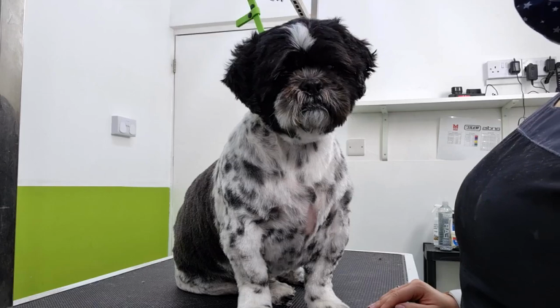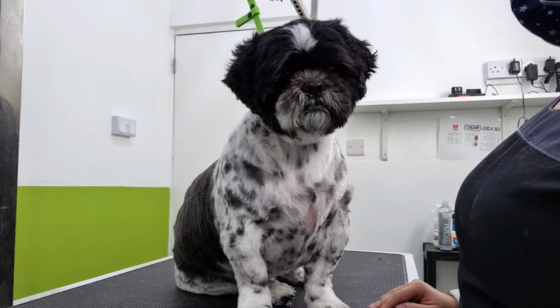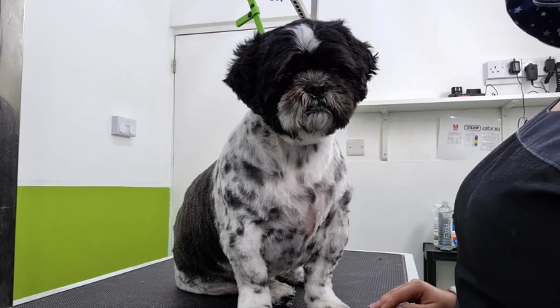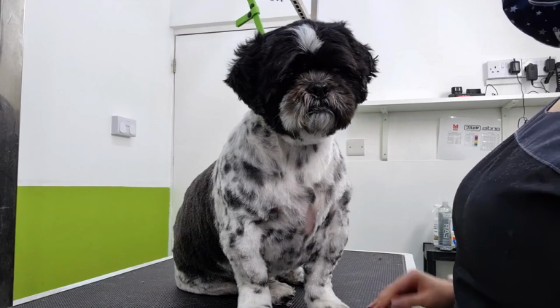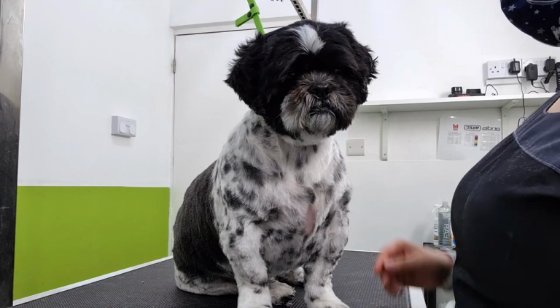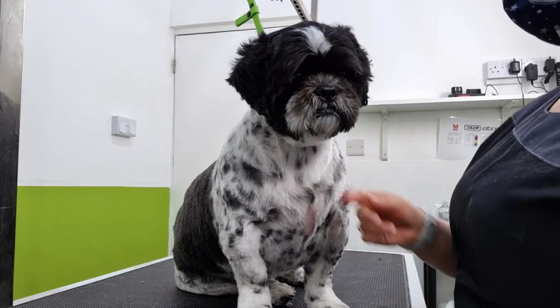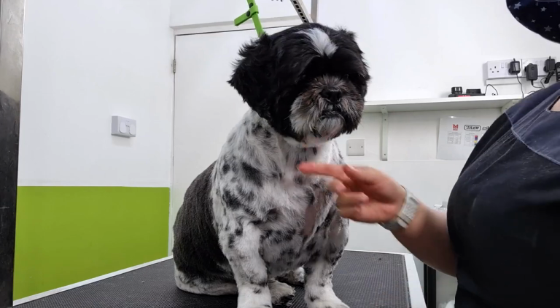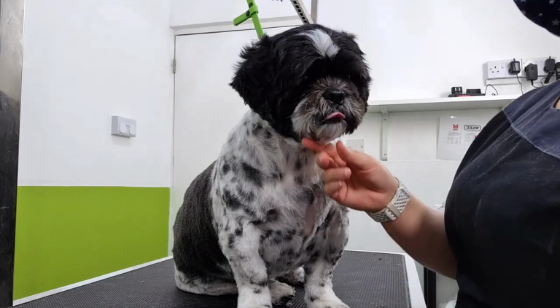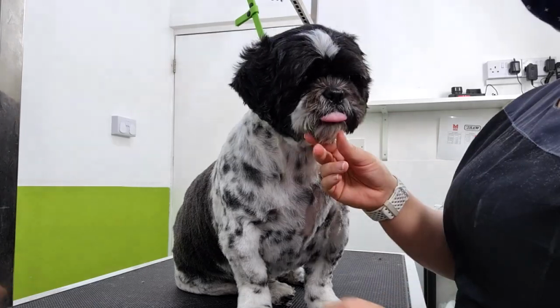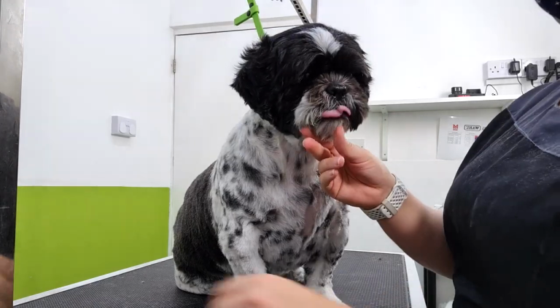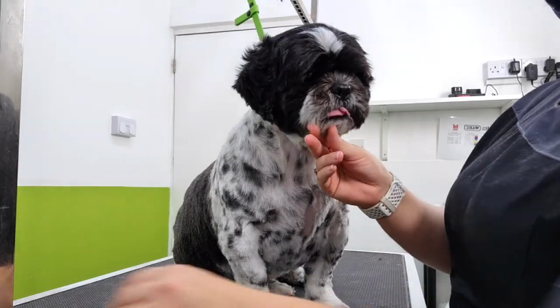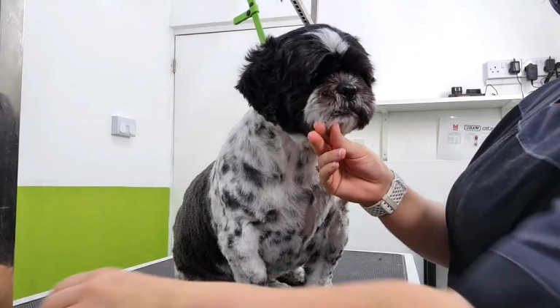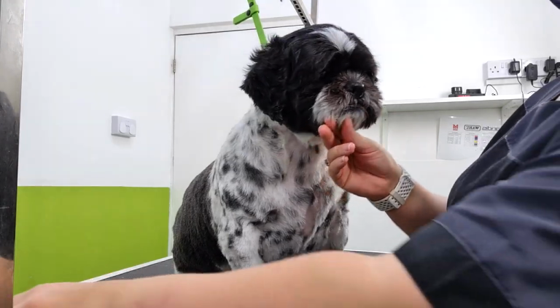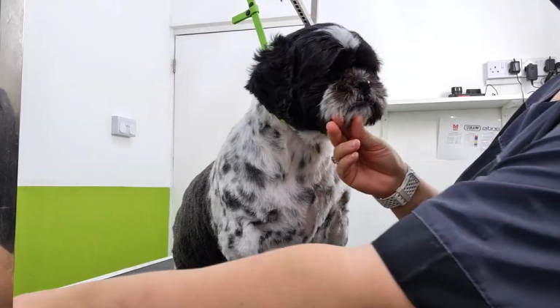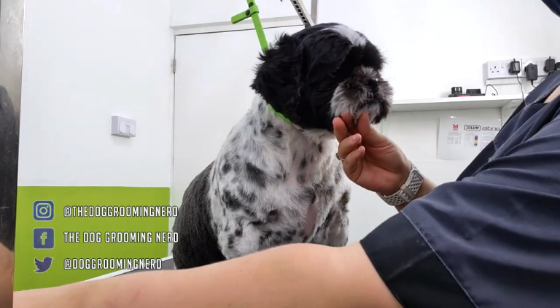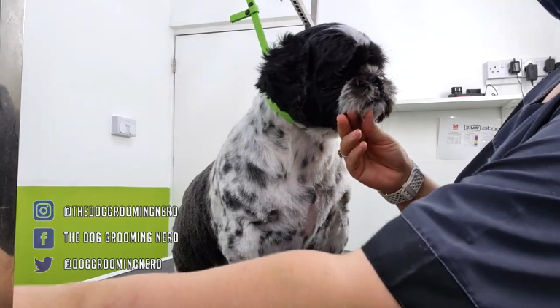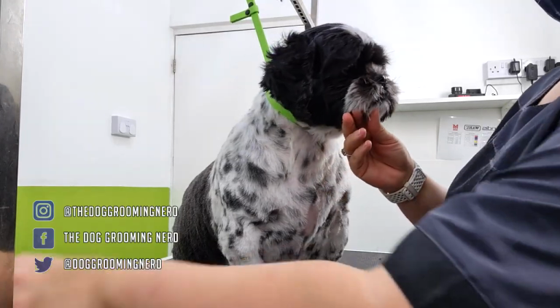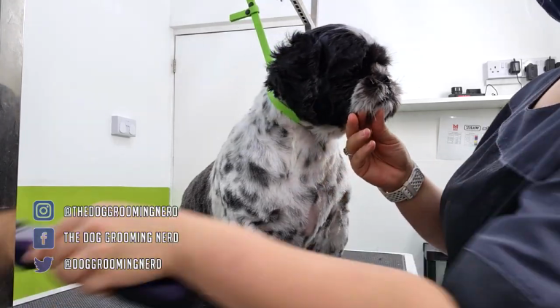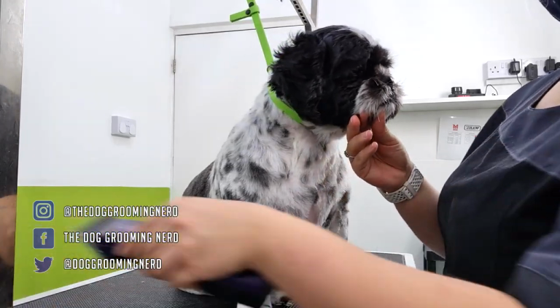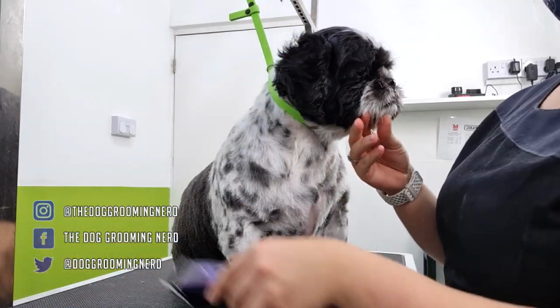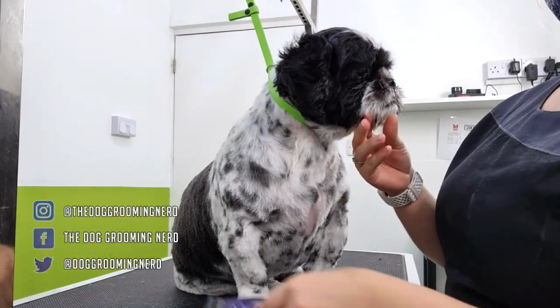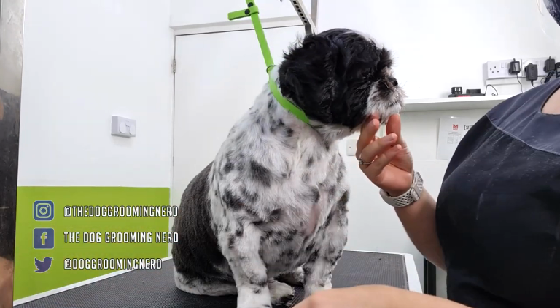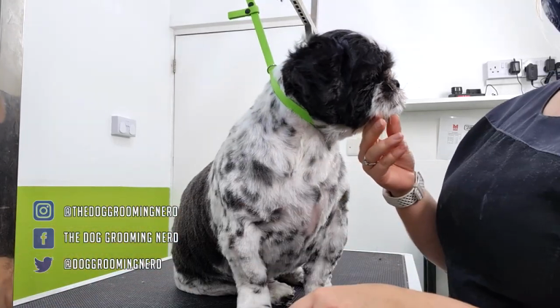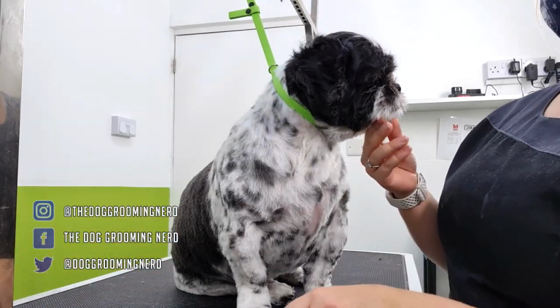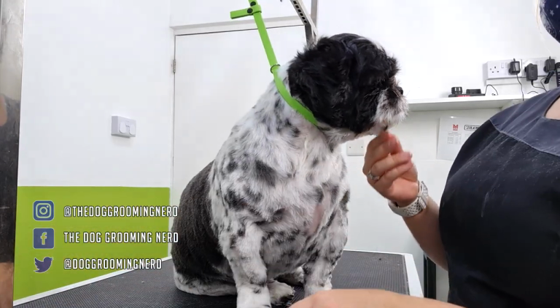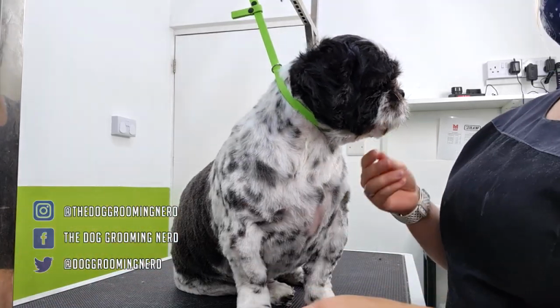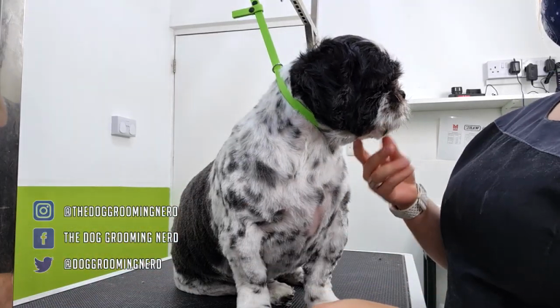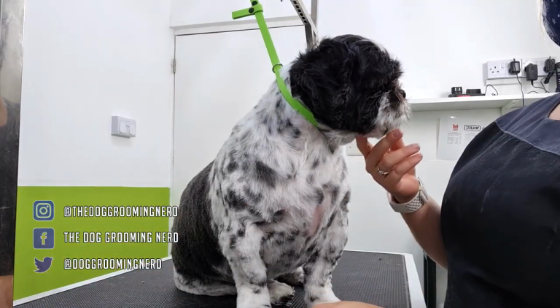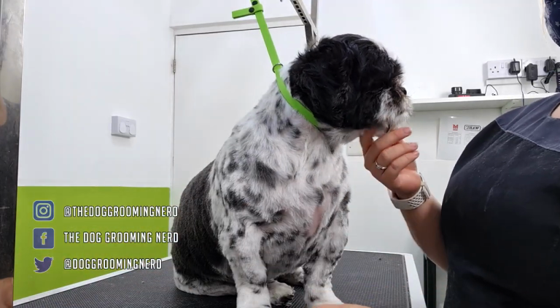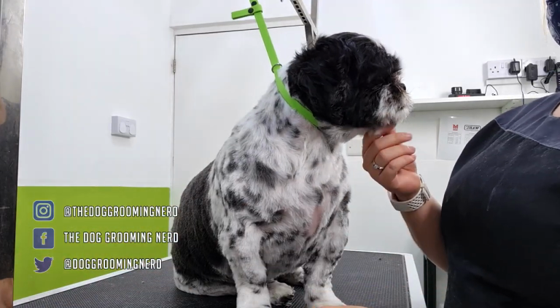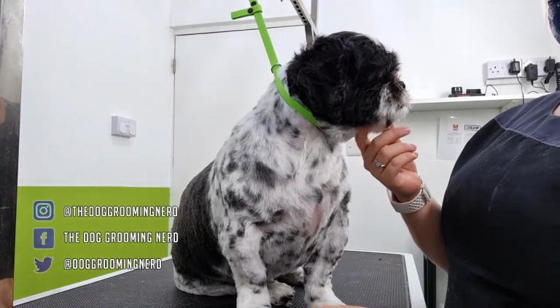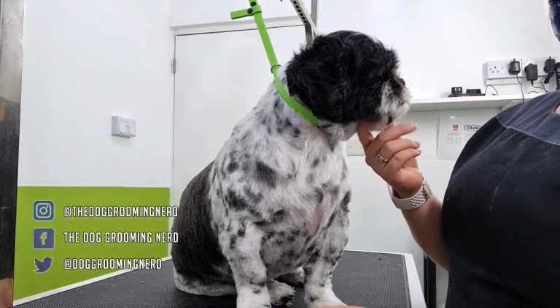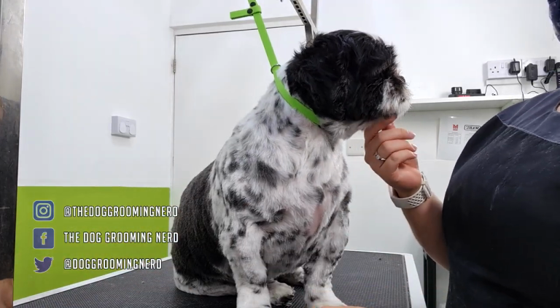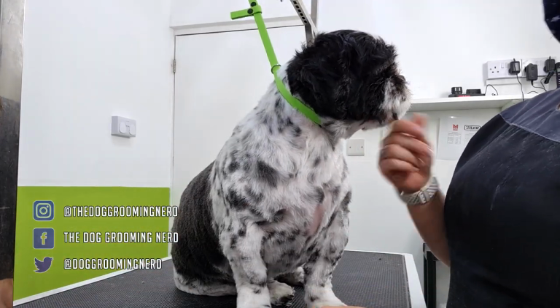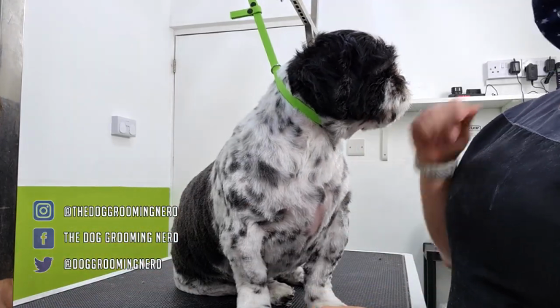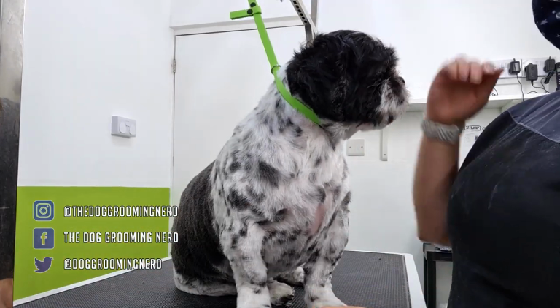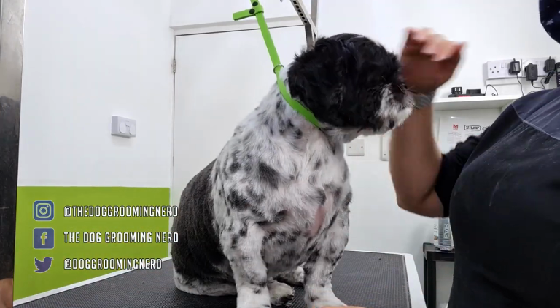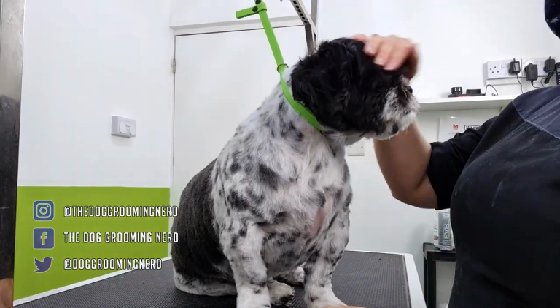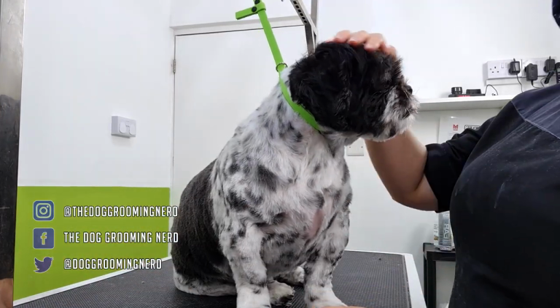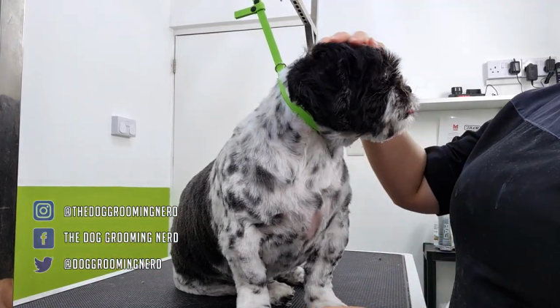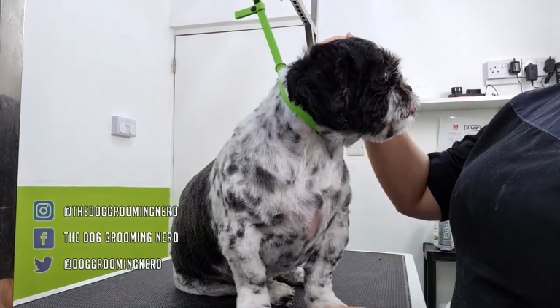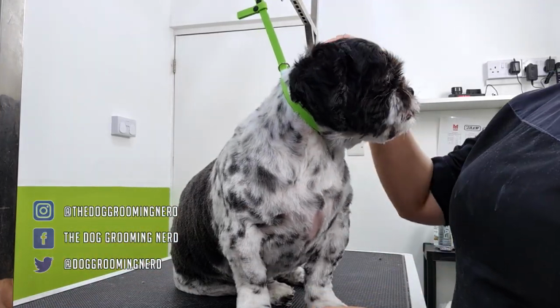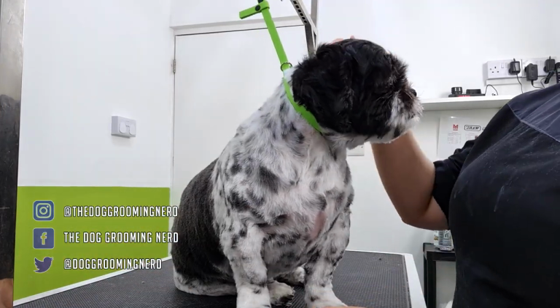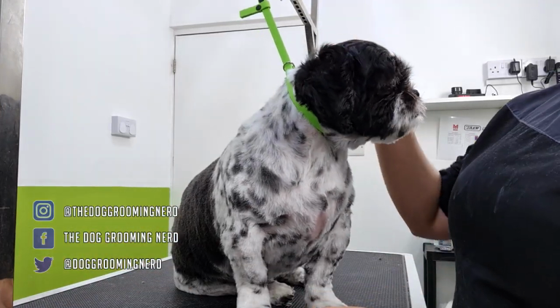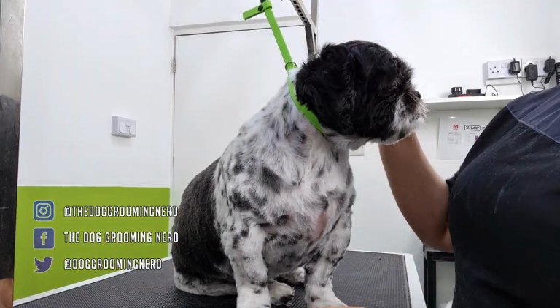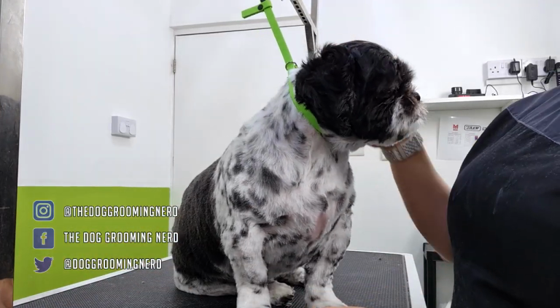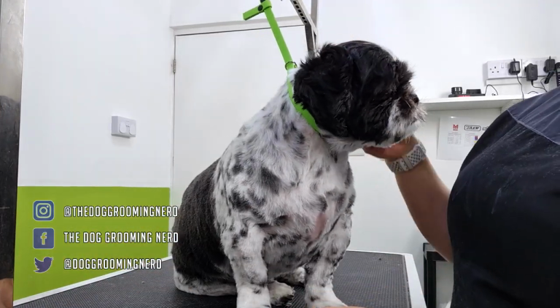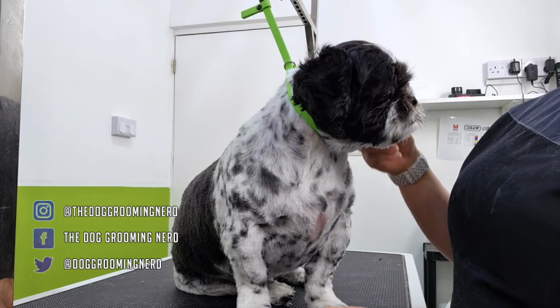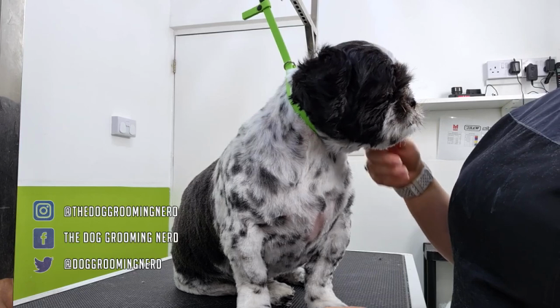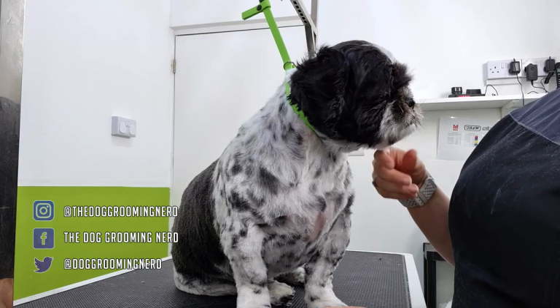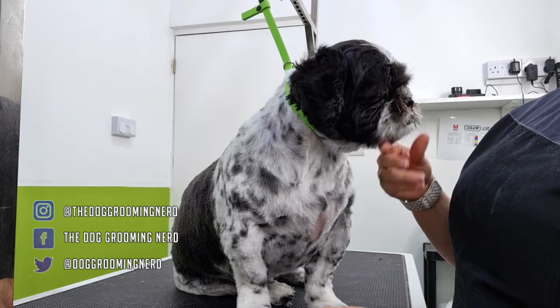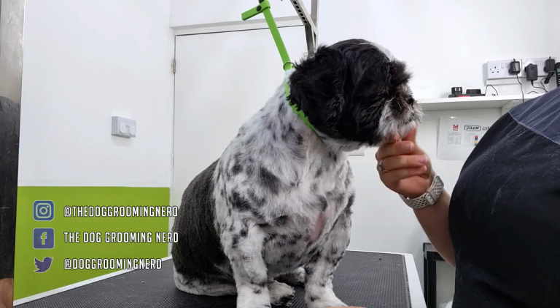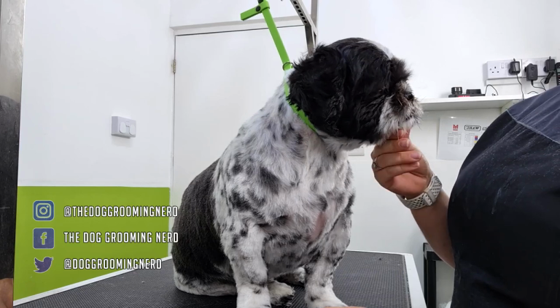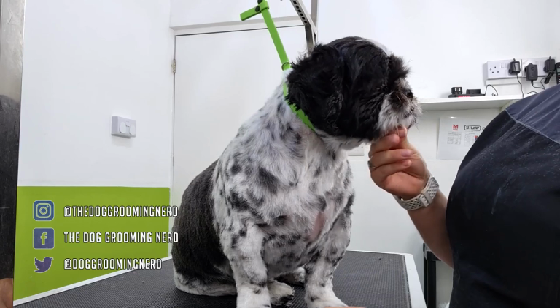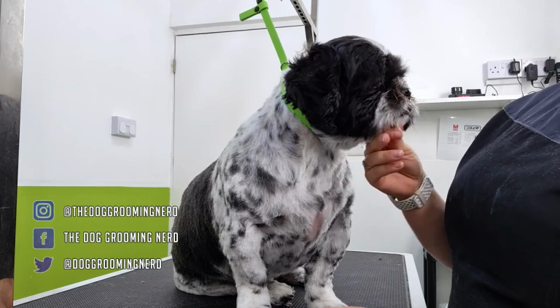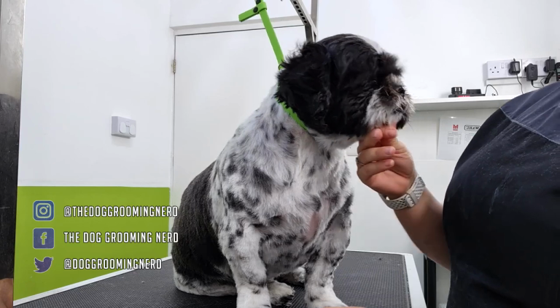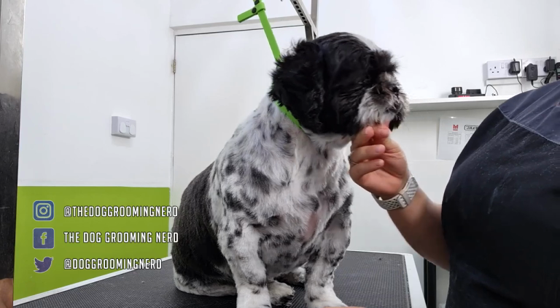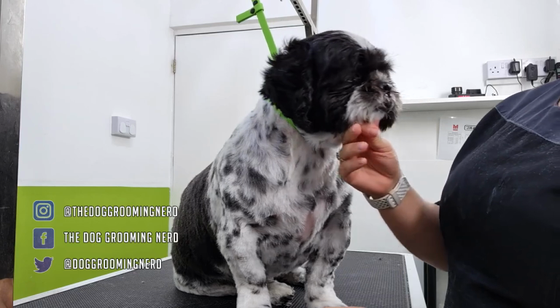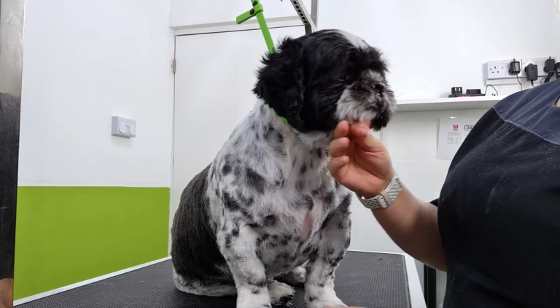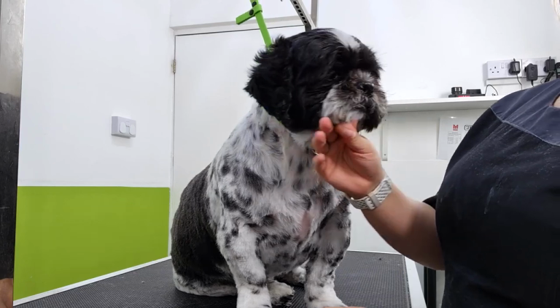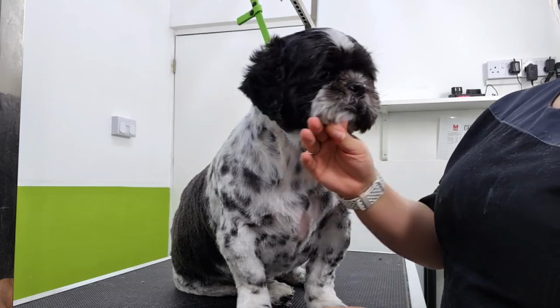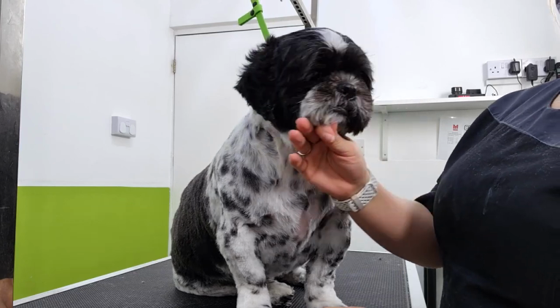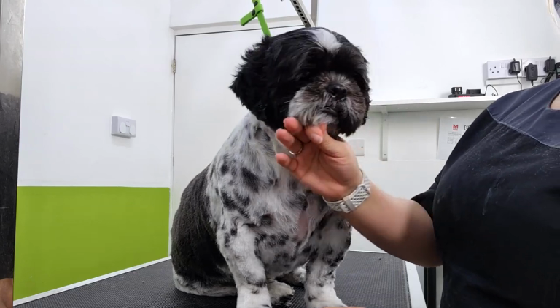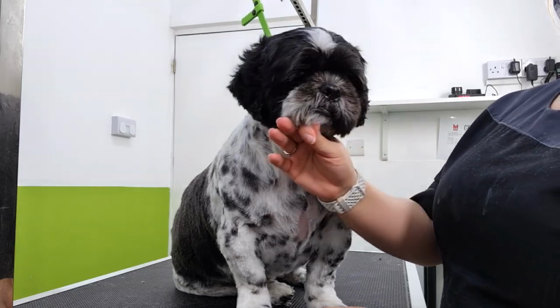Hi nerds, welcome back. Today I'll be taking you through how I achieve a clean shih tzu face using blades 7 and 10.